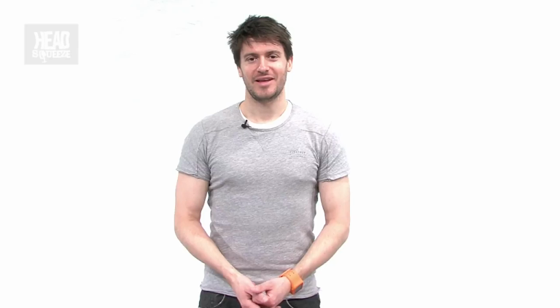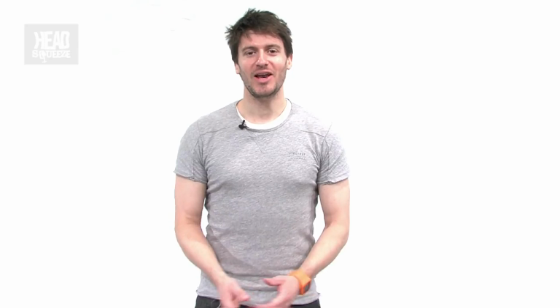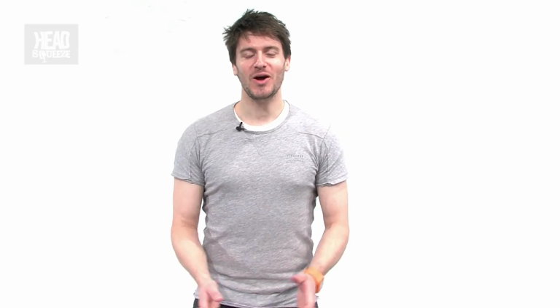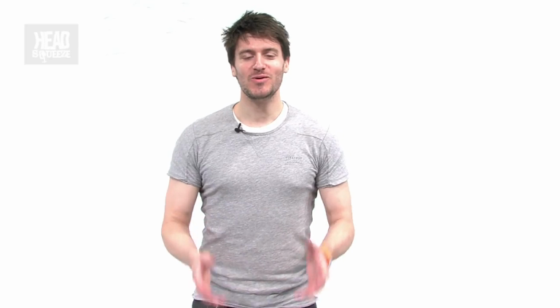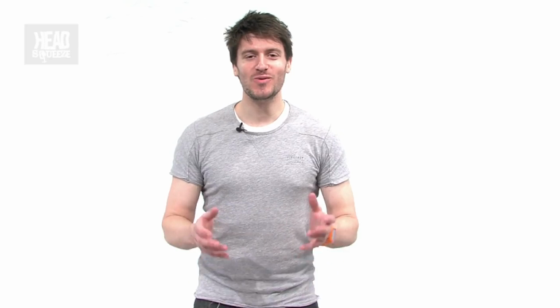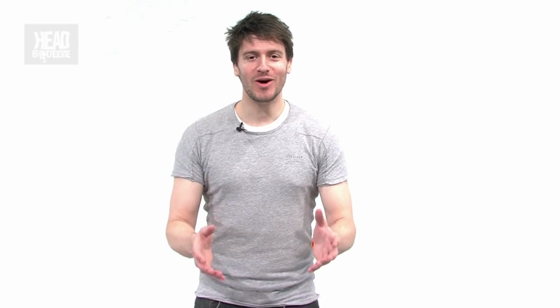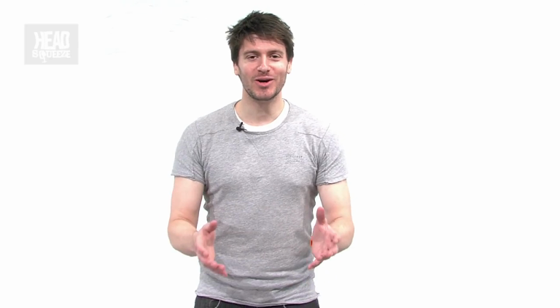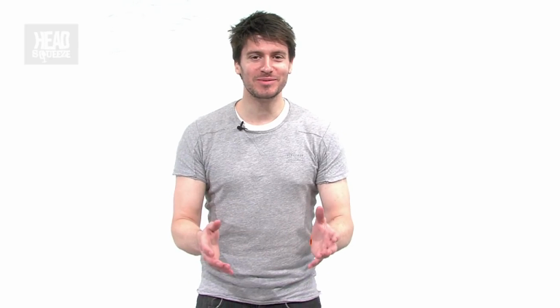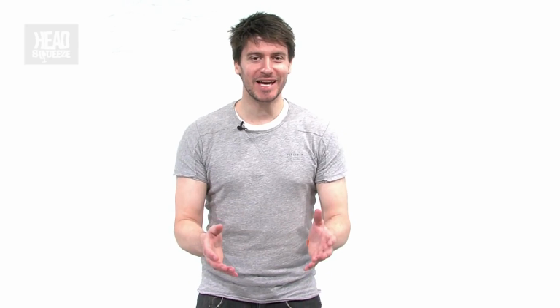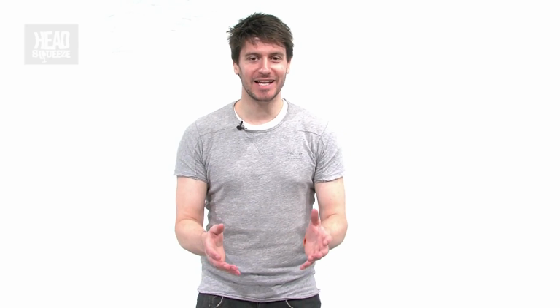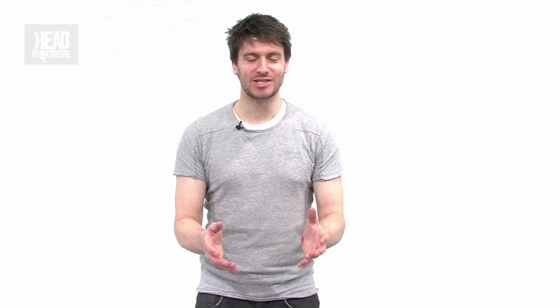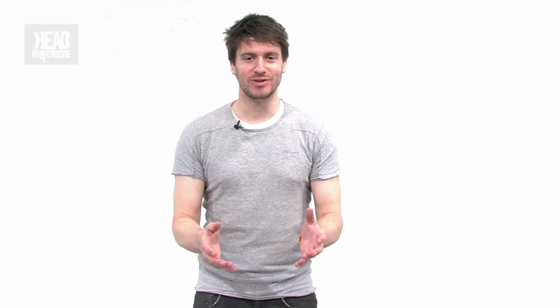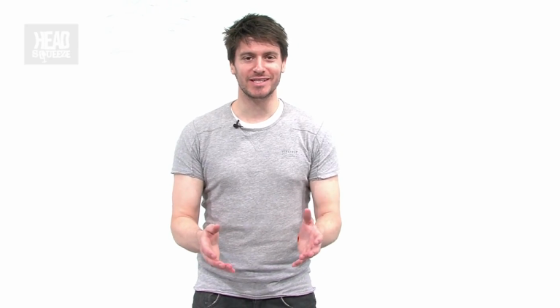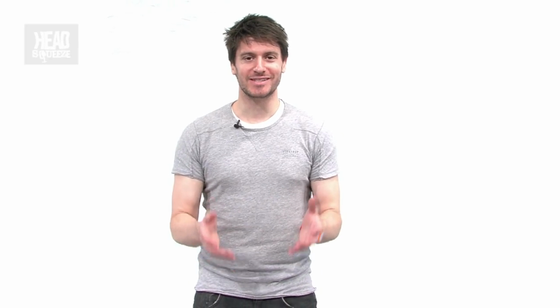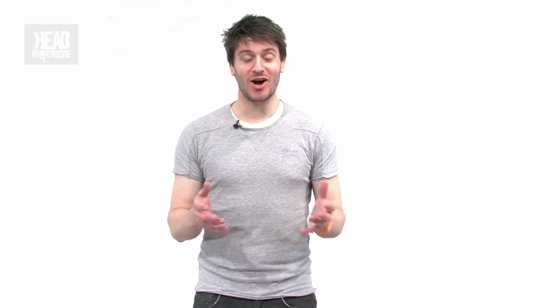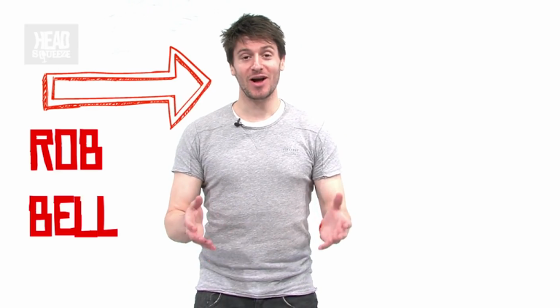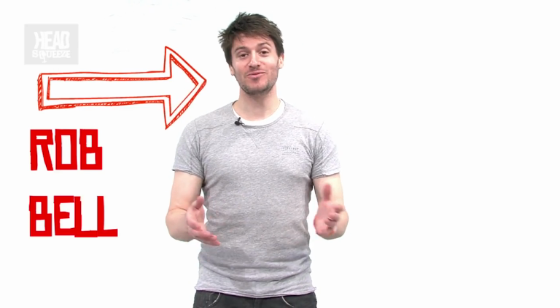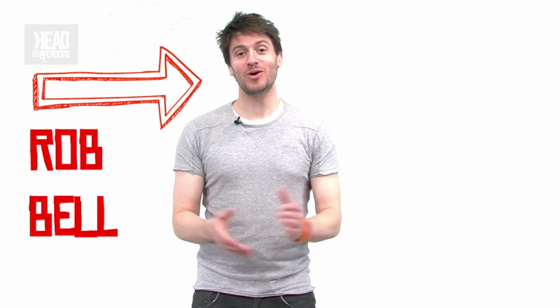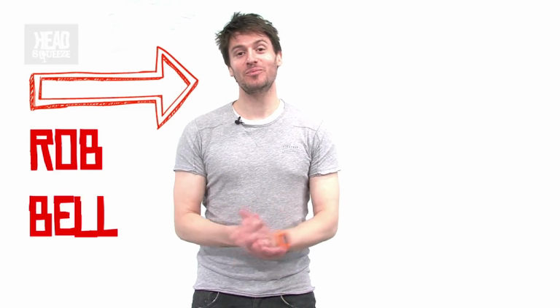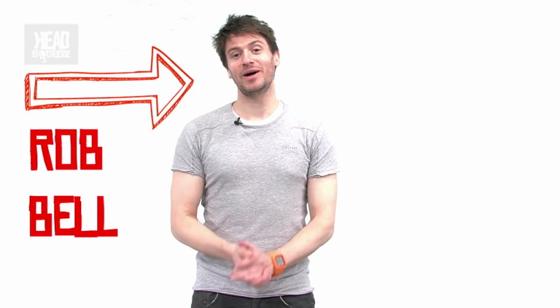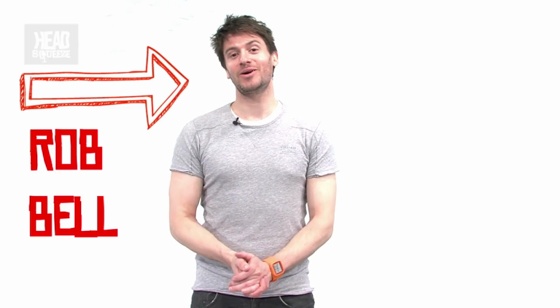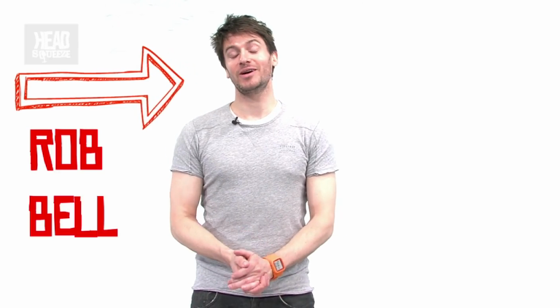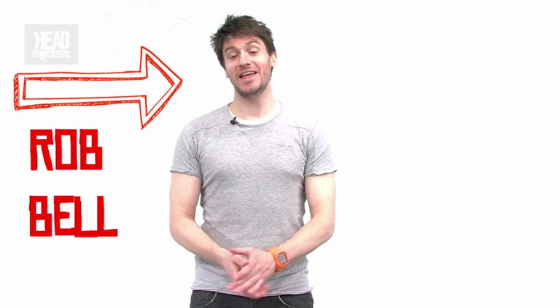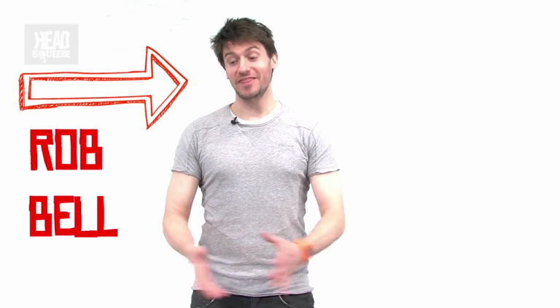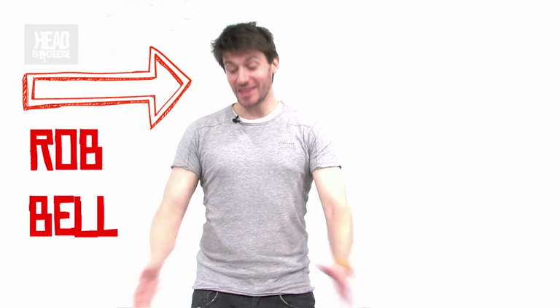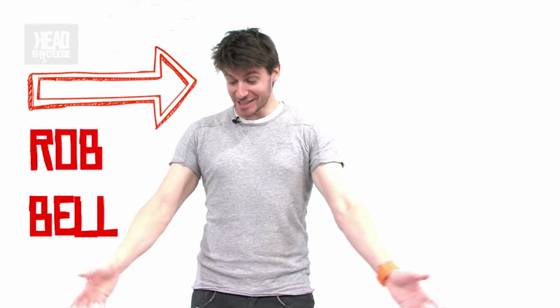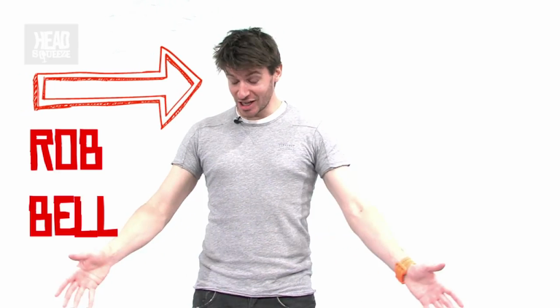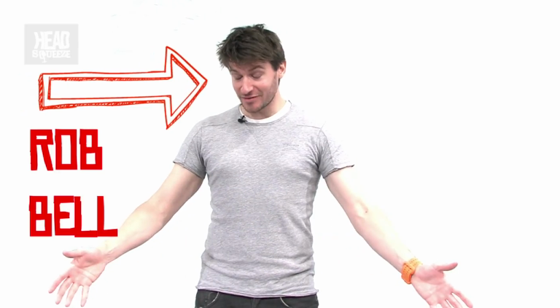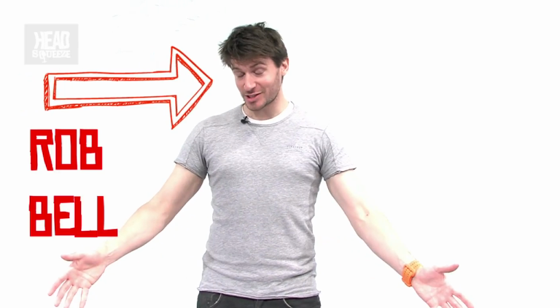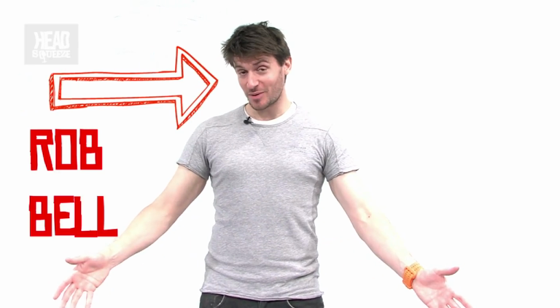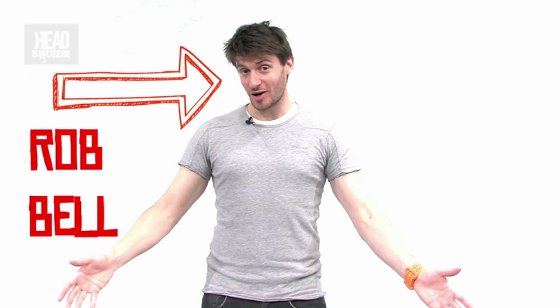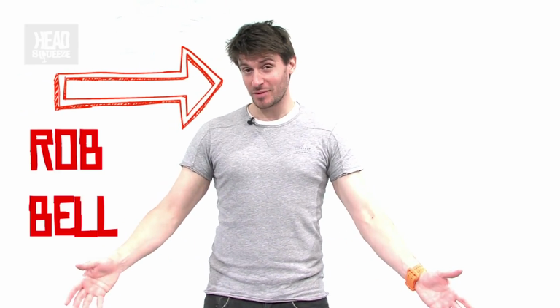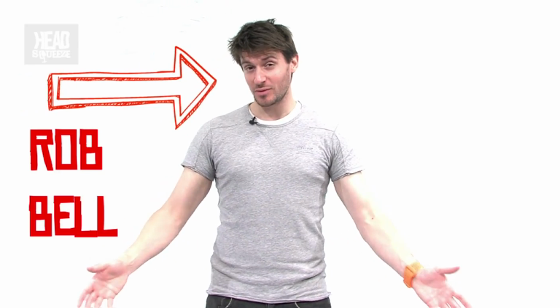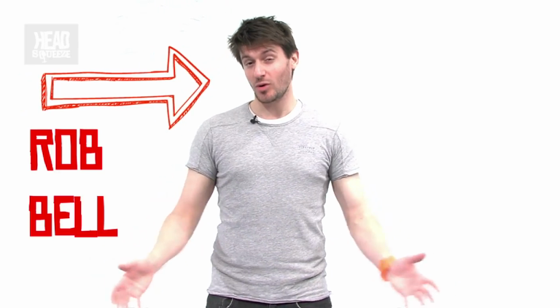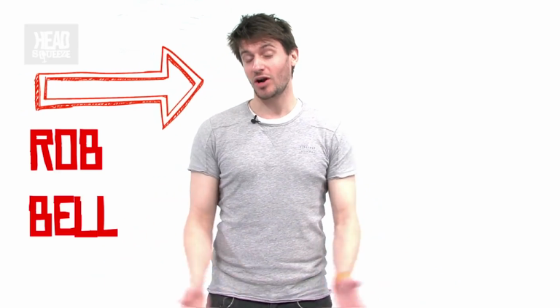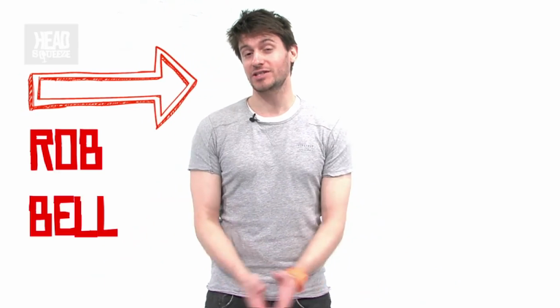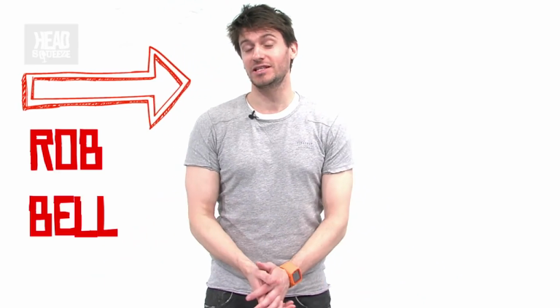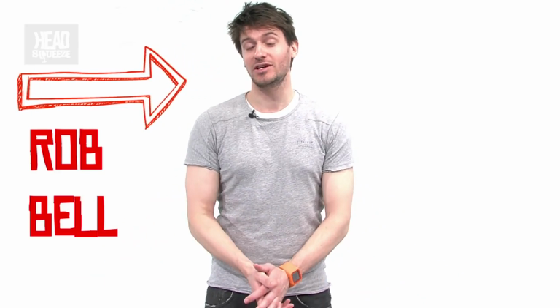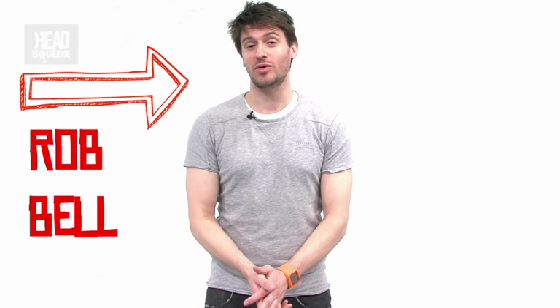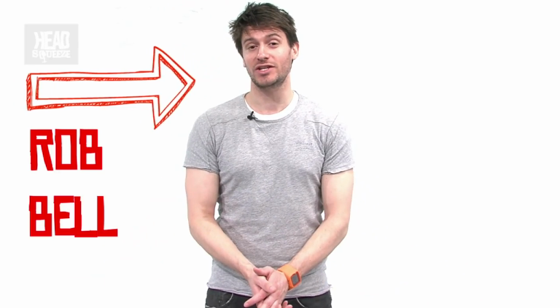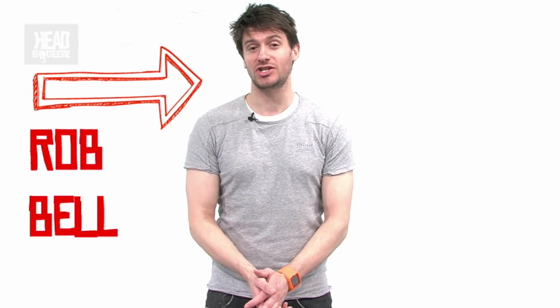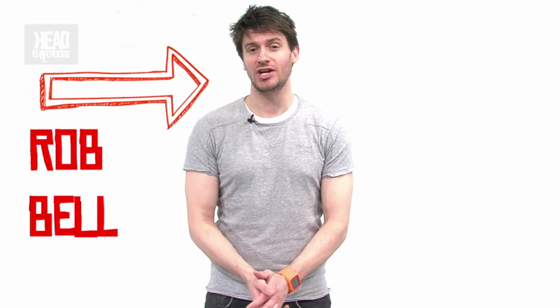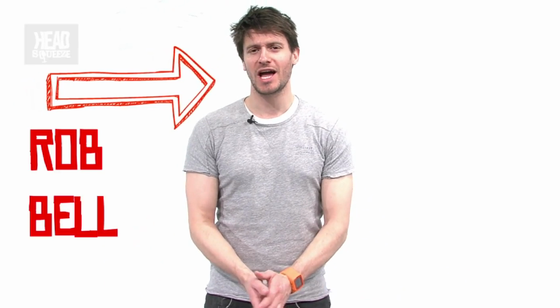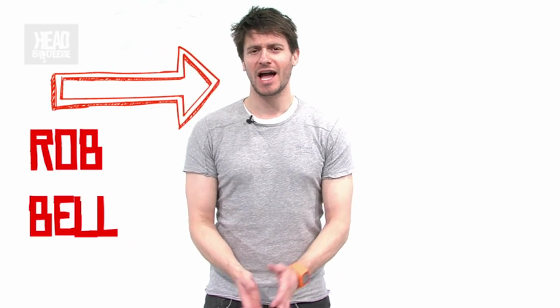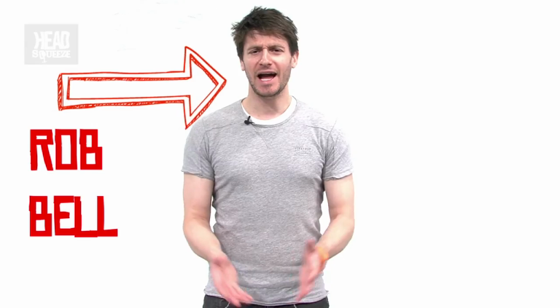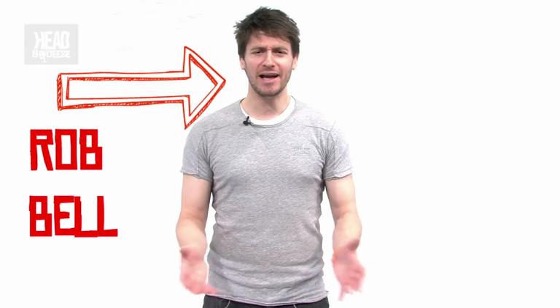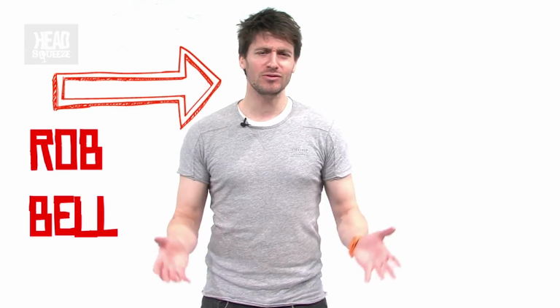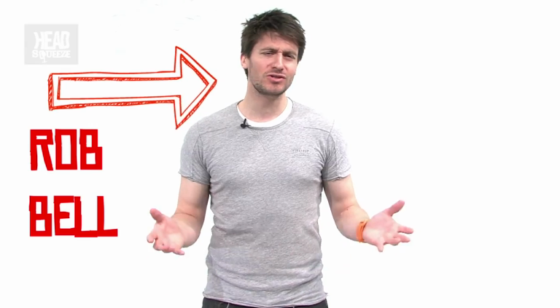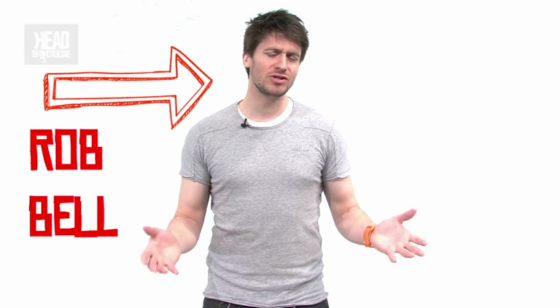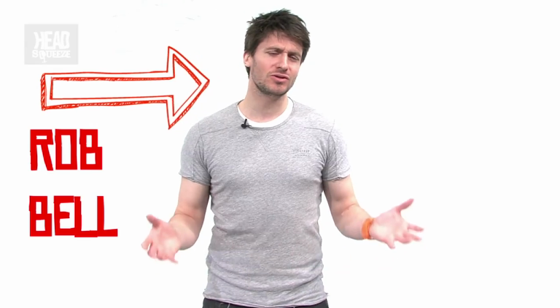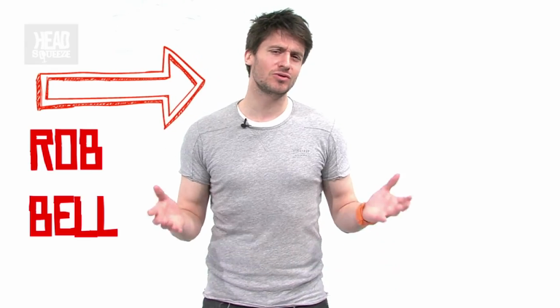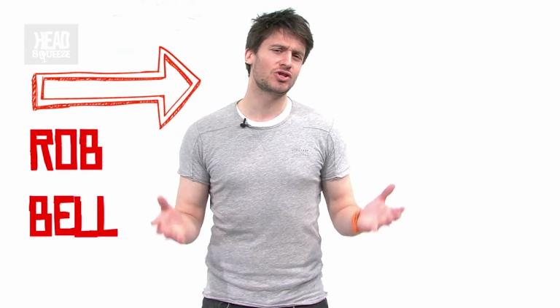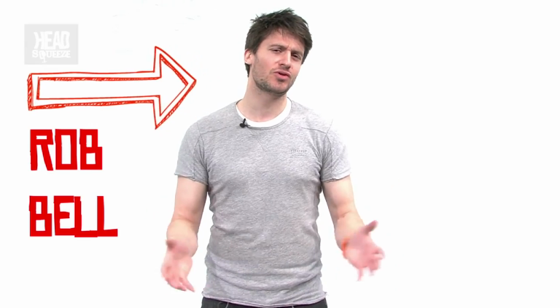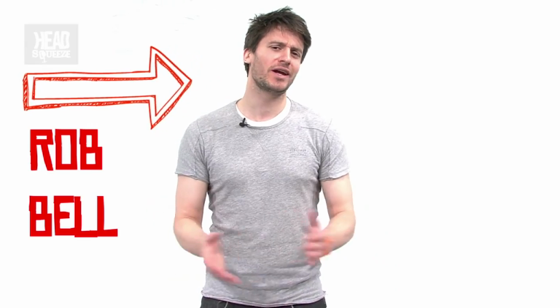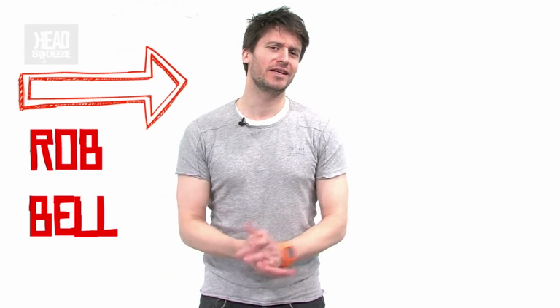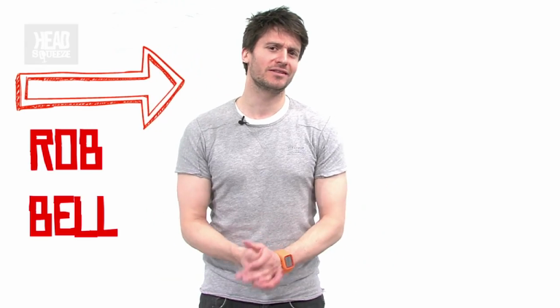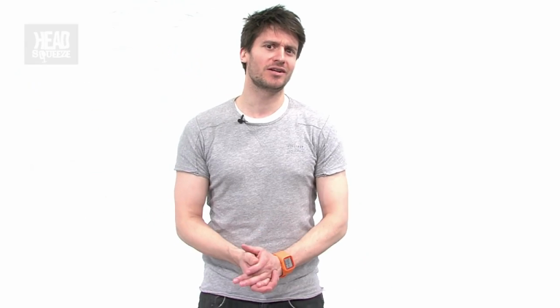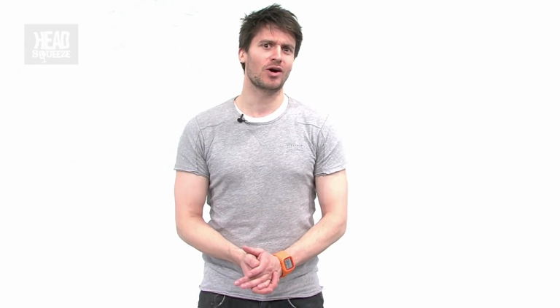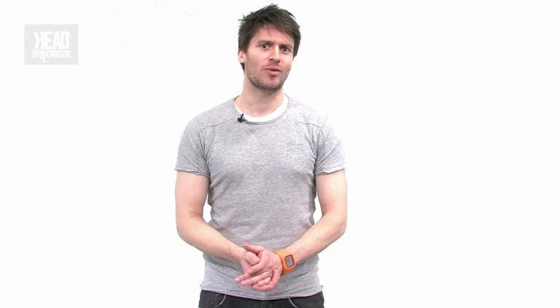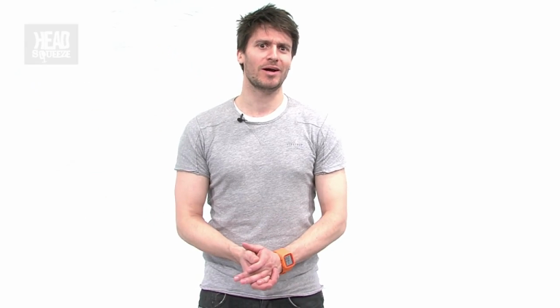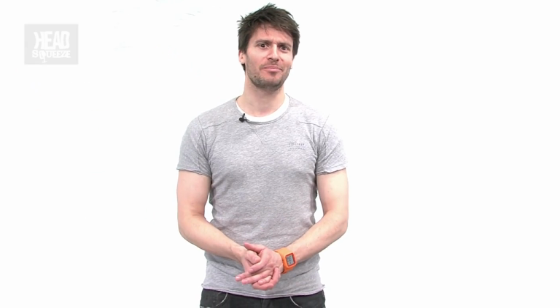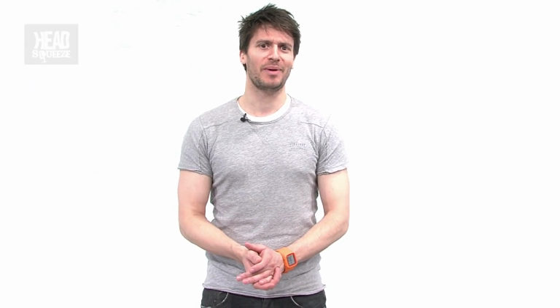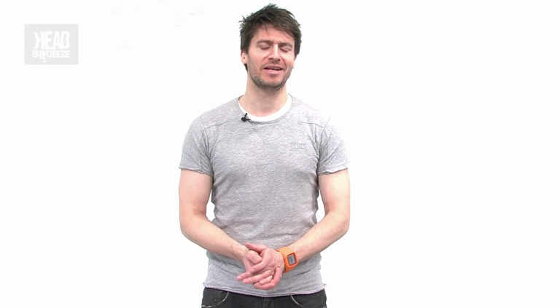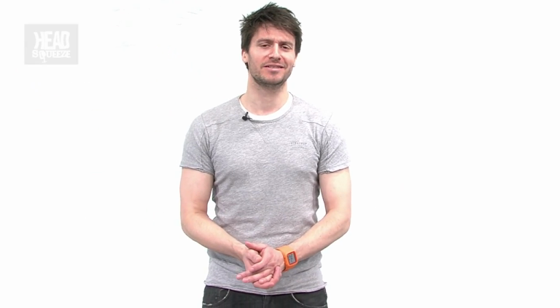Hello, welcome to Head Squeeze. I'm Rob Bell. In this live experiment, we're asking the question: how do trains go around bends?